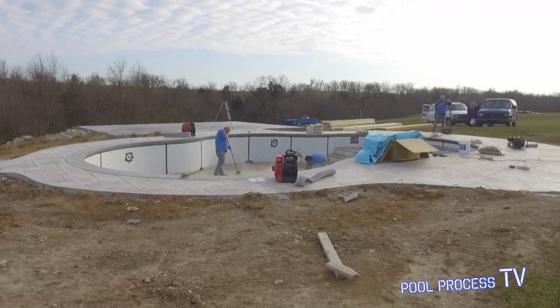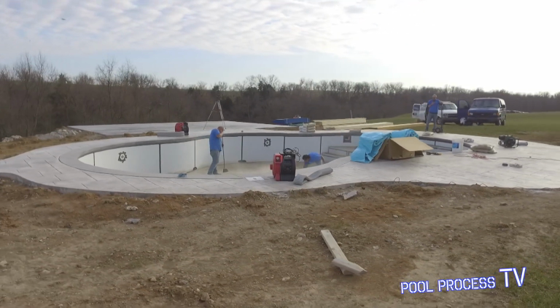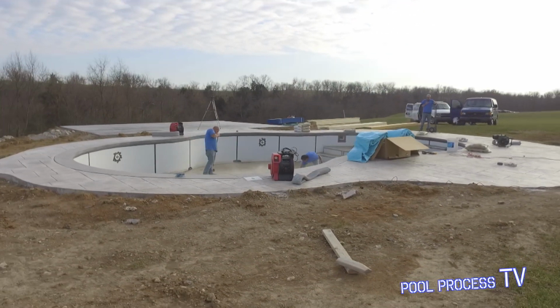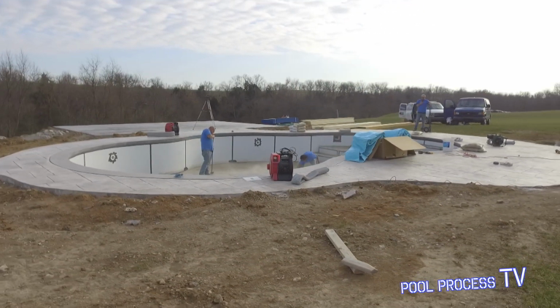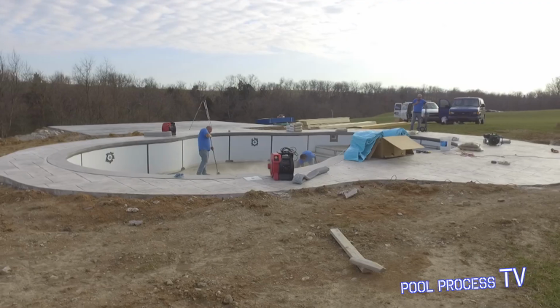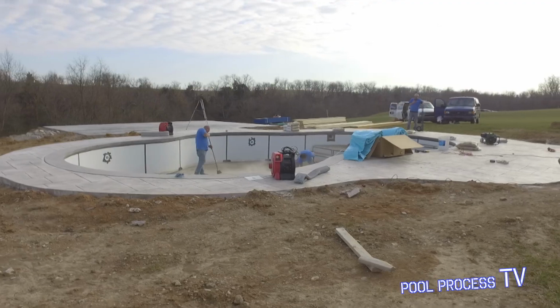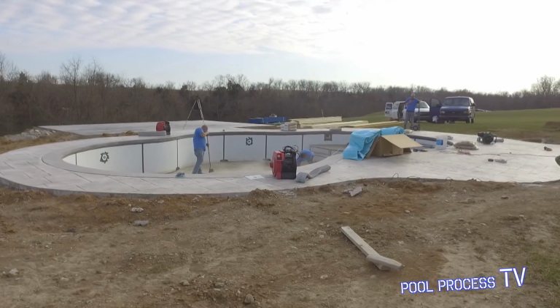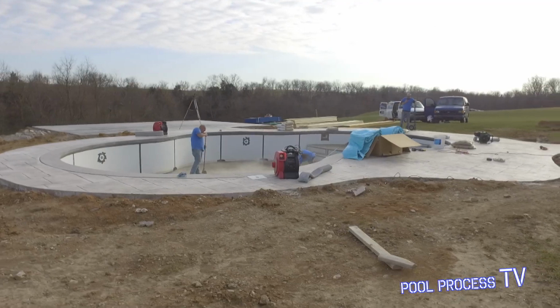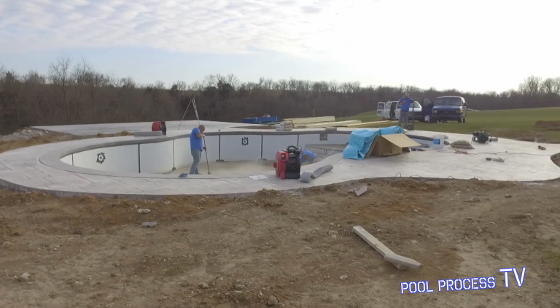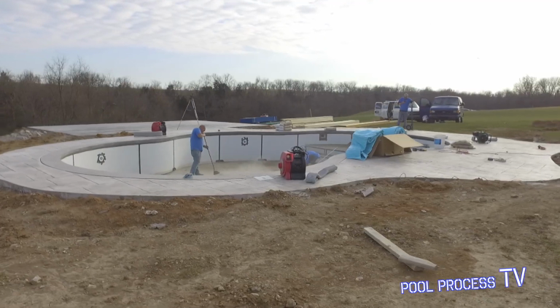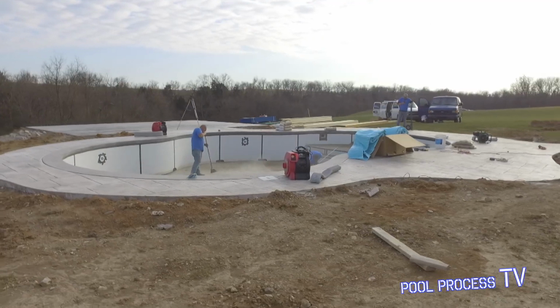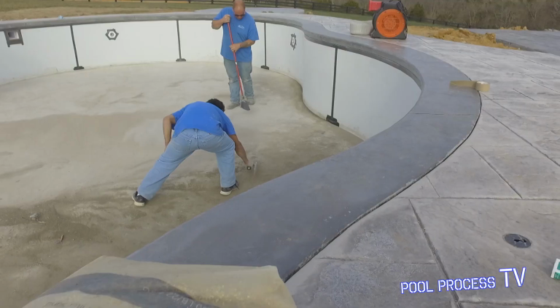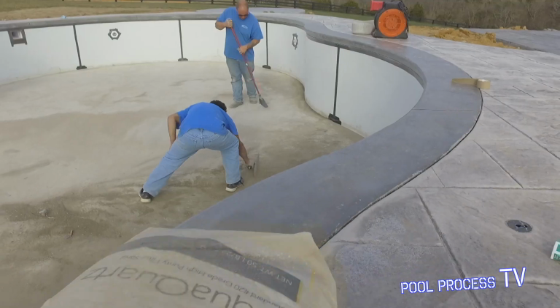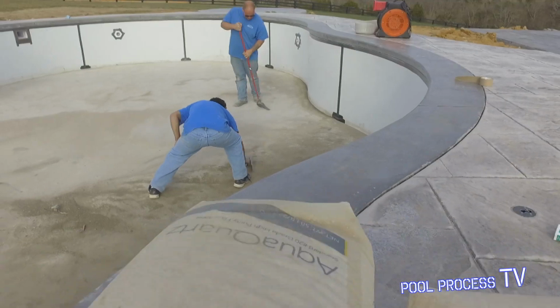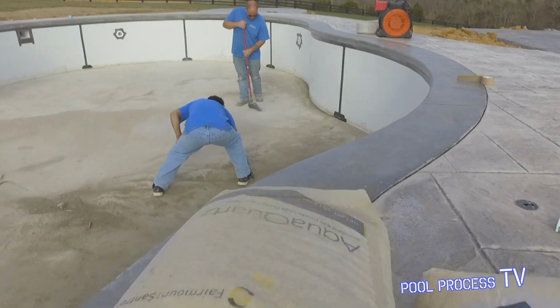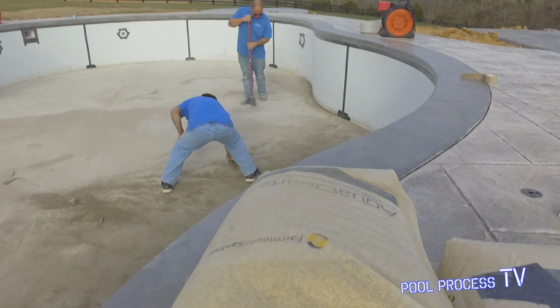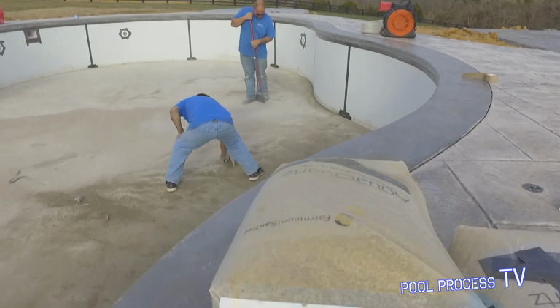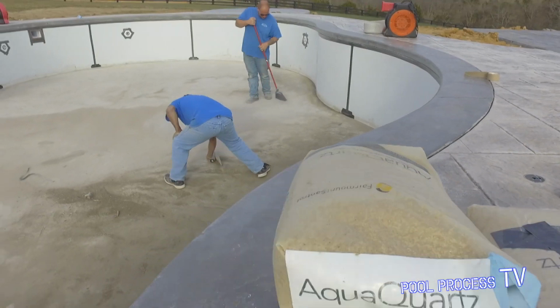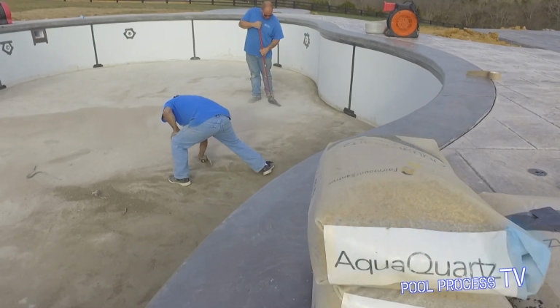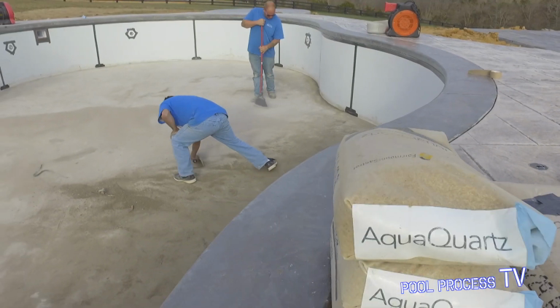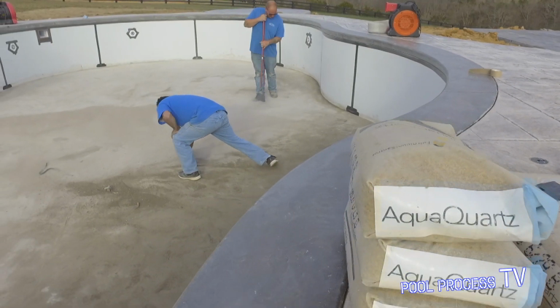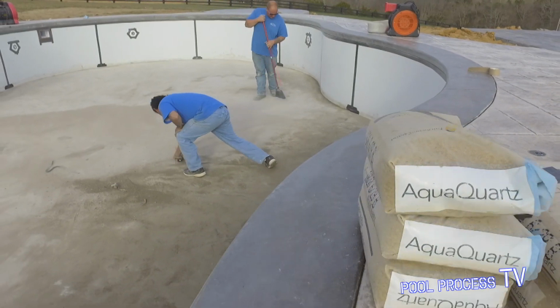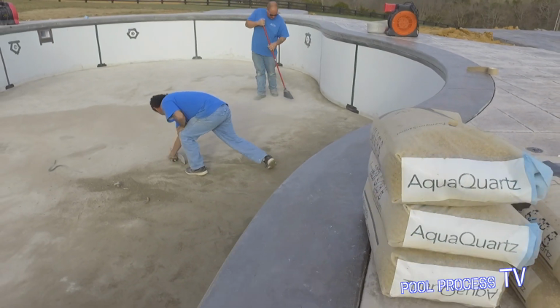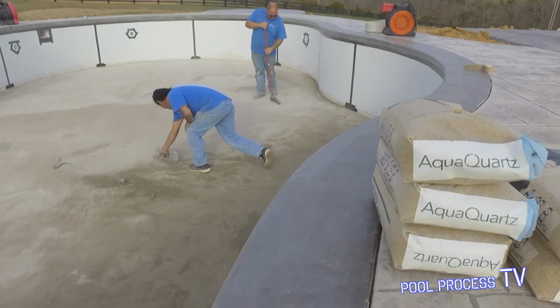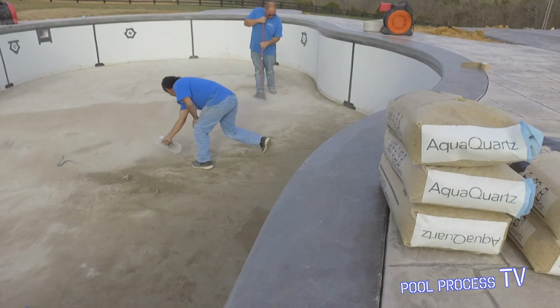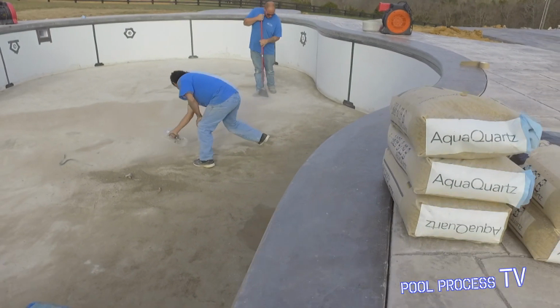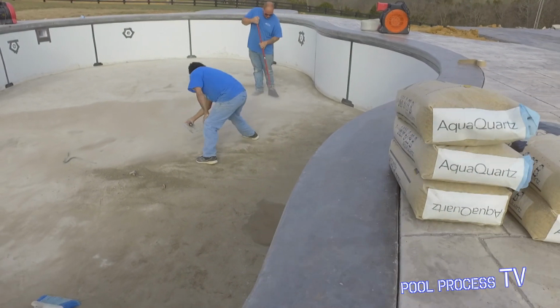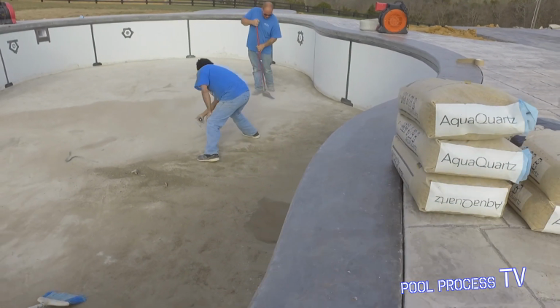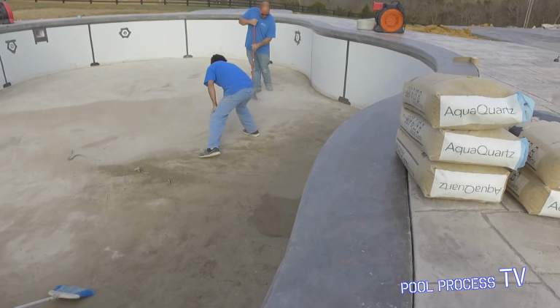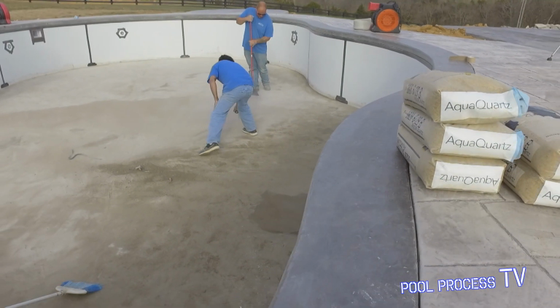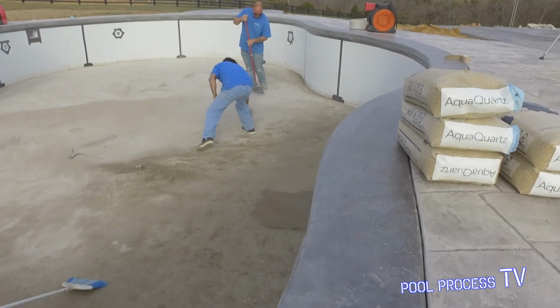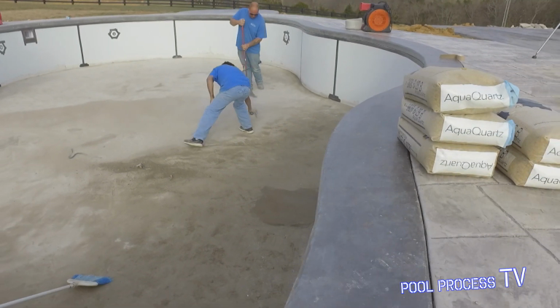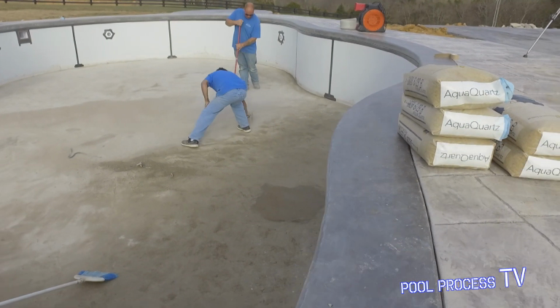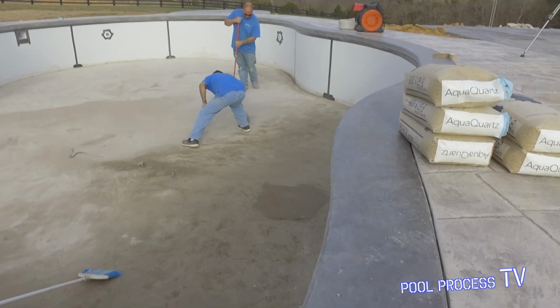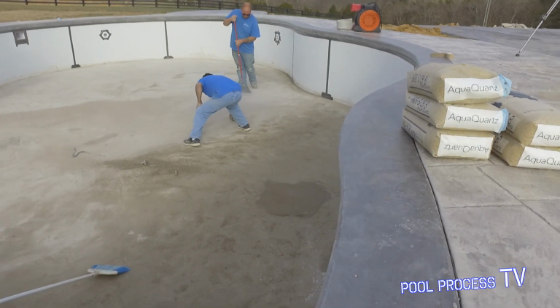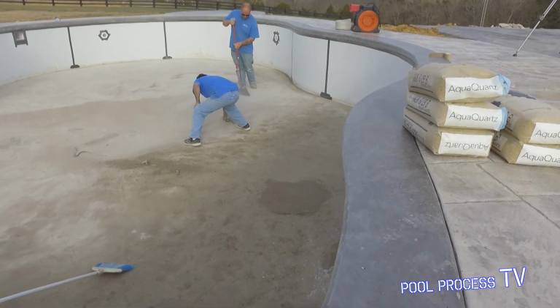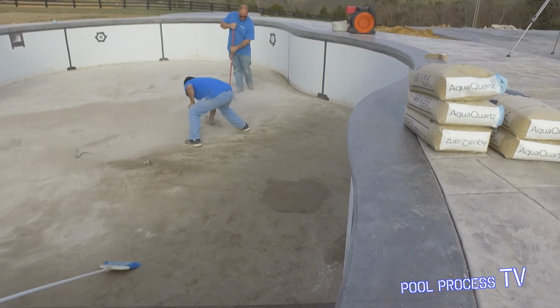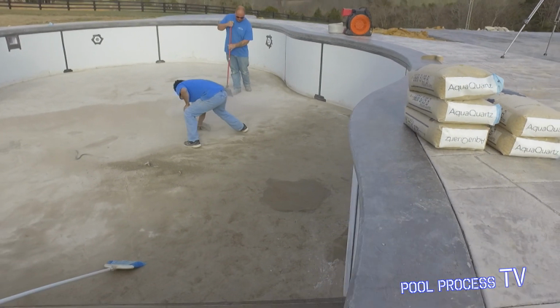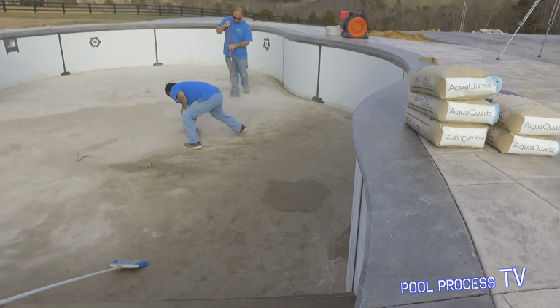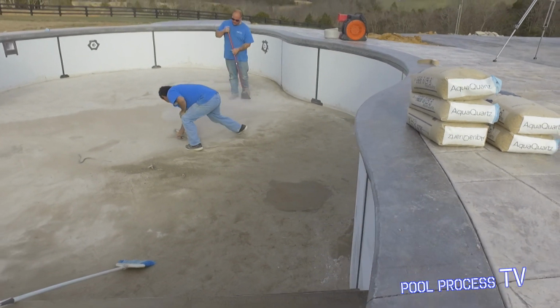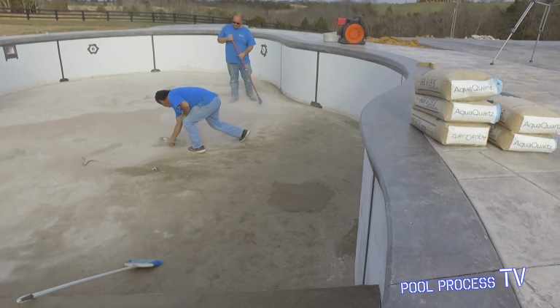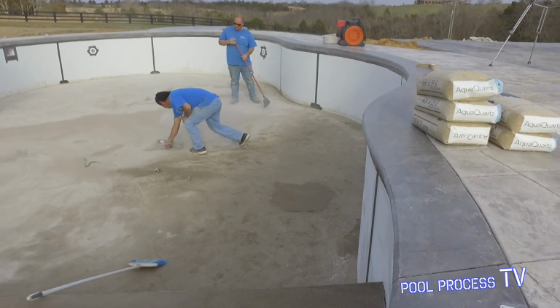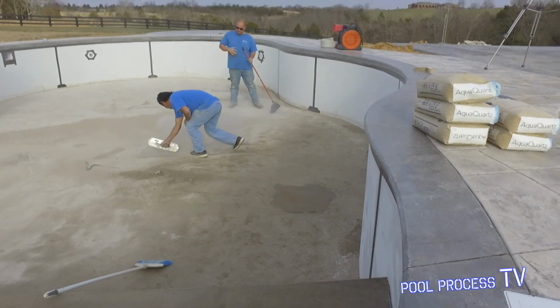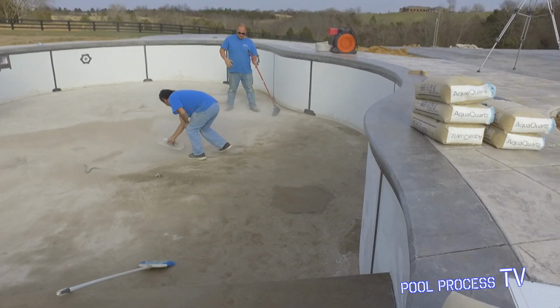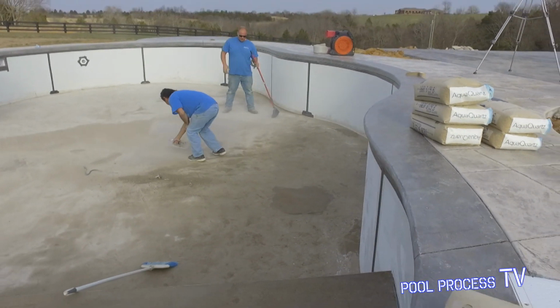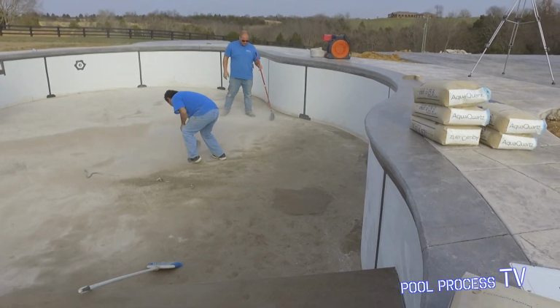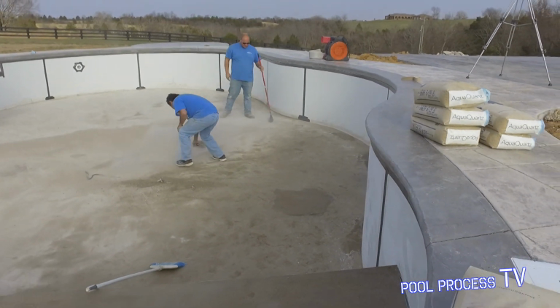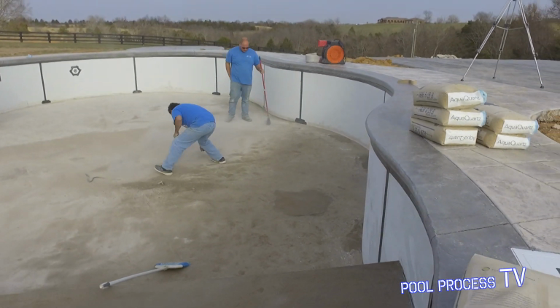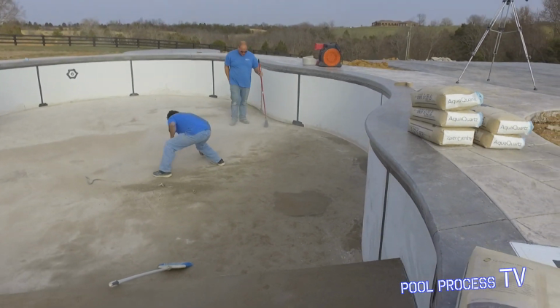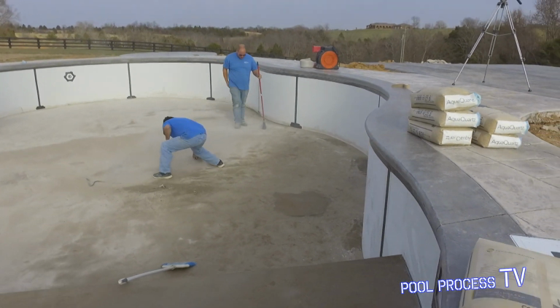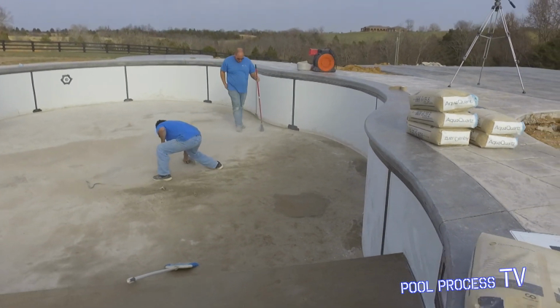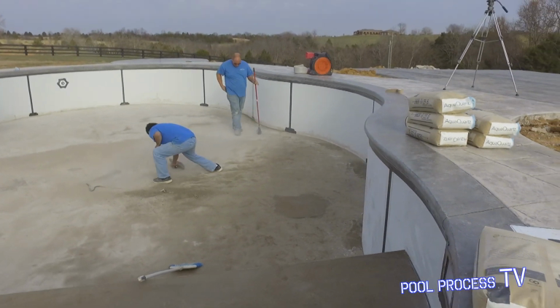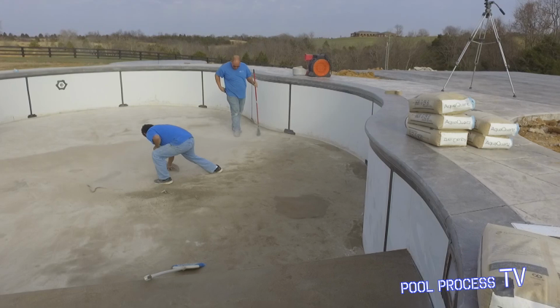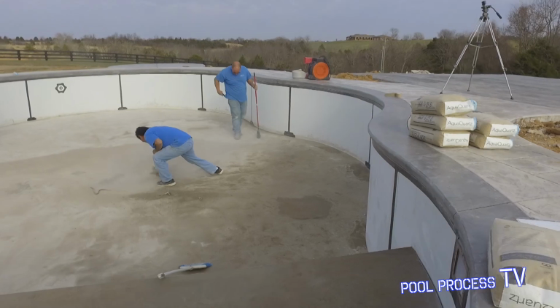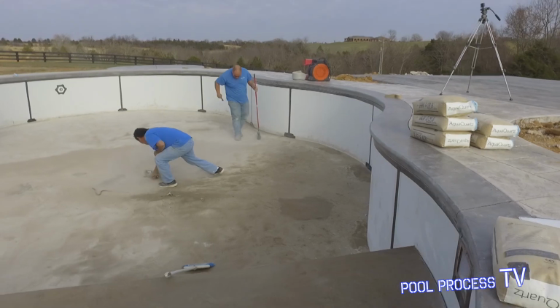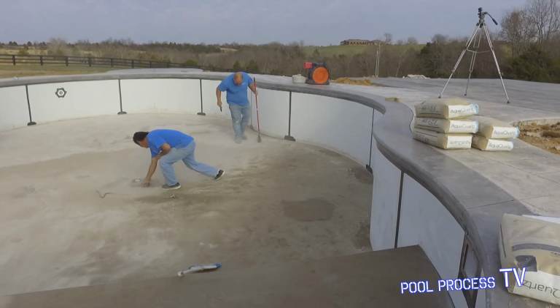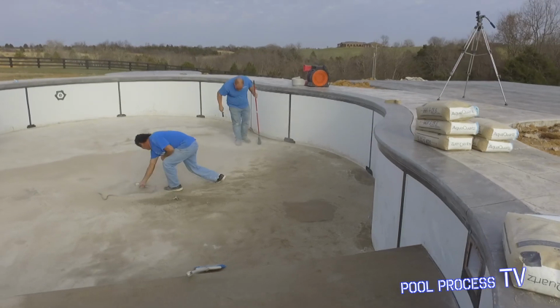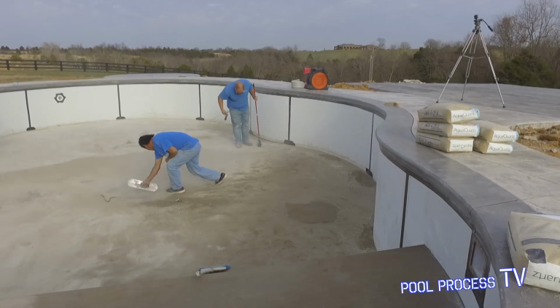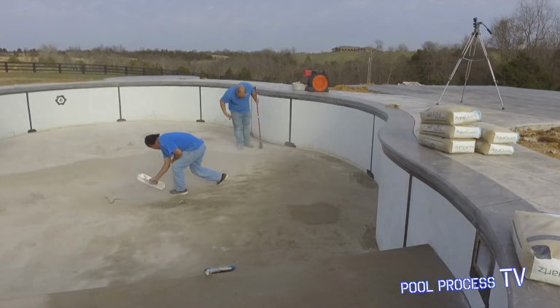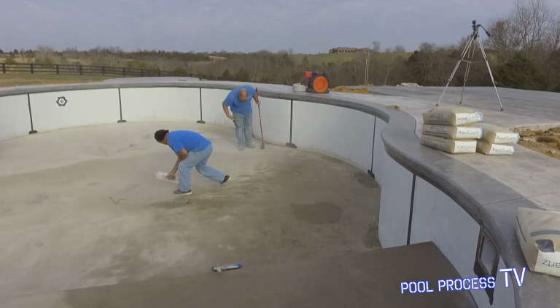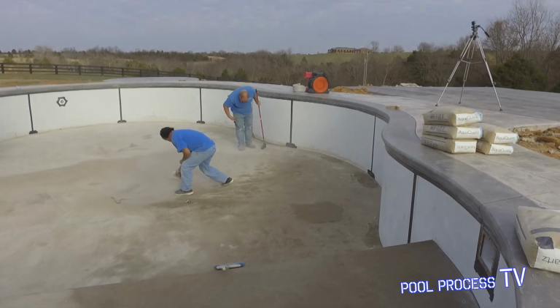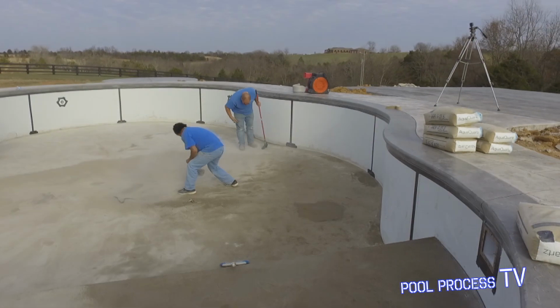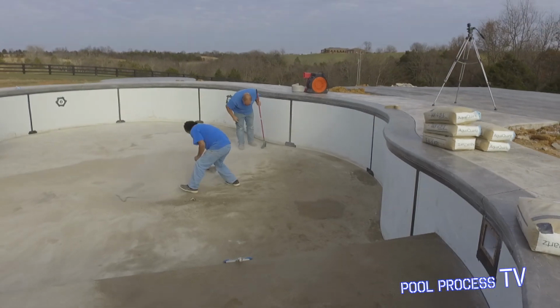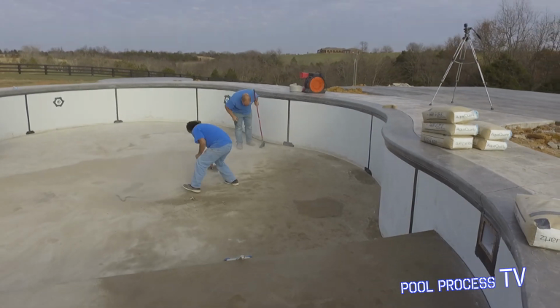You can see behind me that we have now finished the floor tending ledge over here, got it all smoothed out.